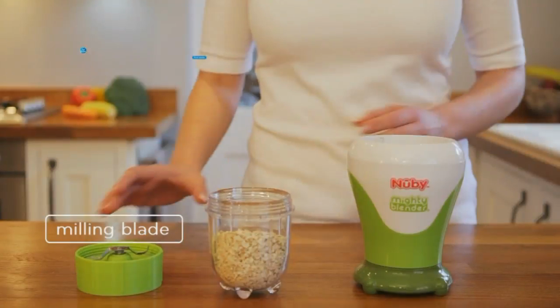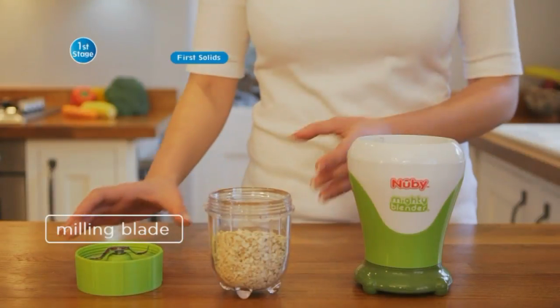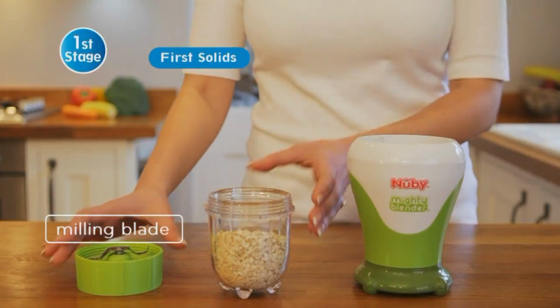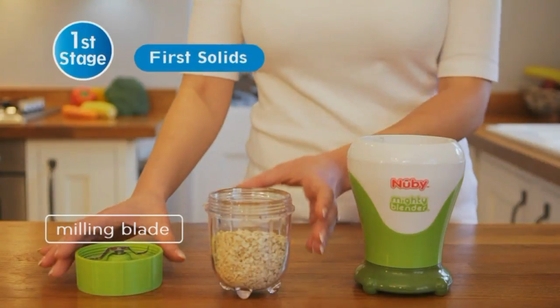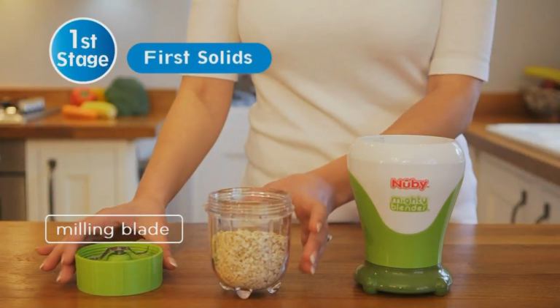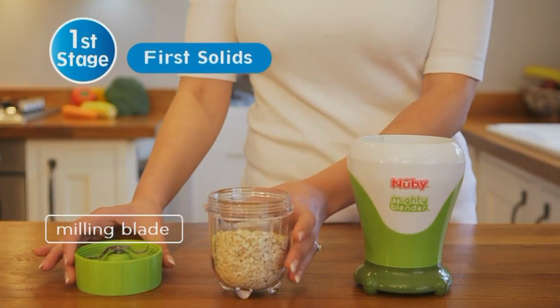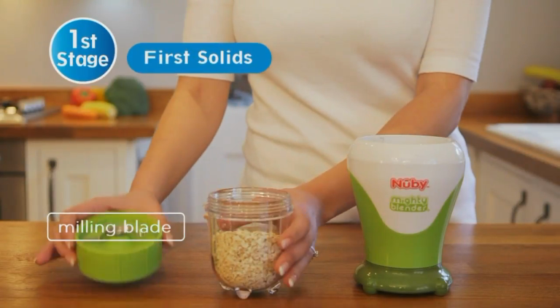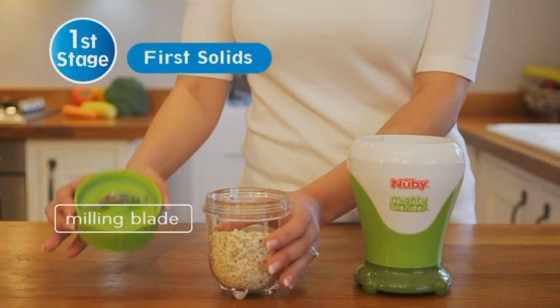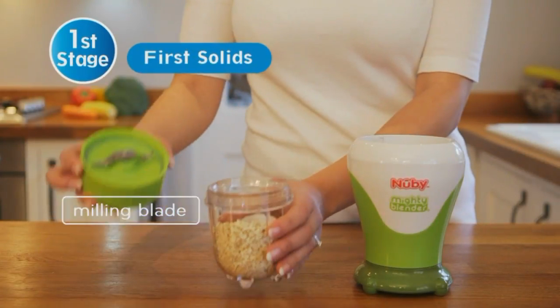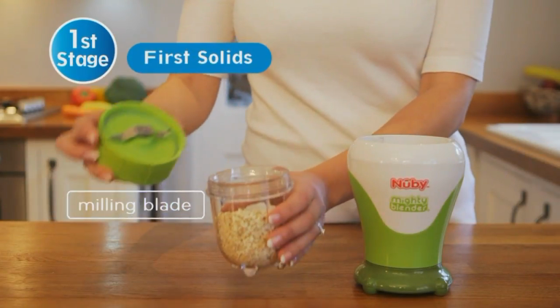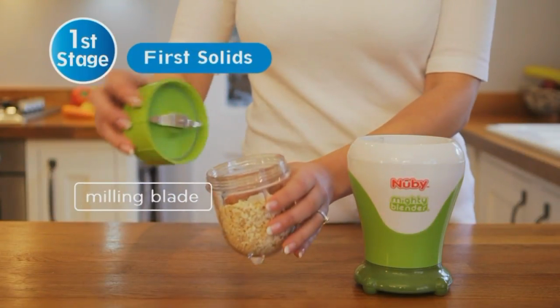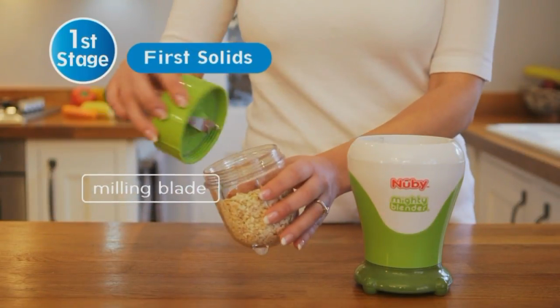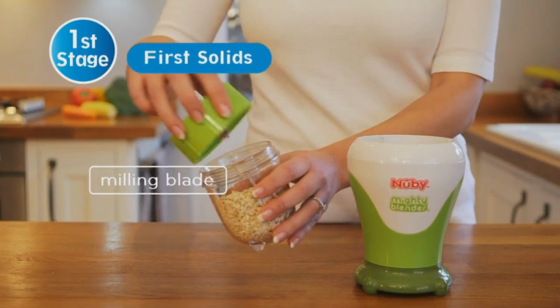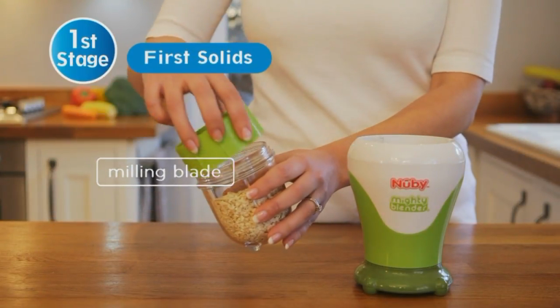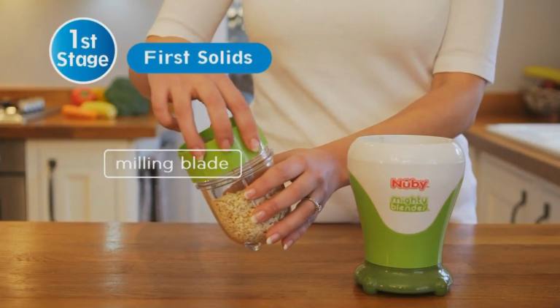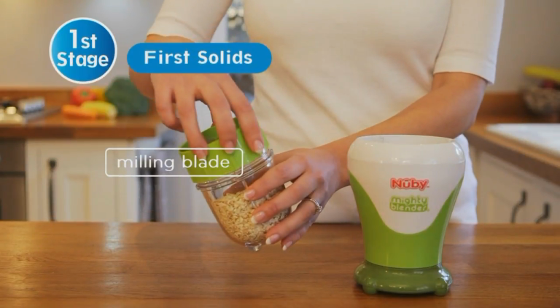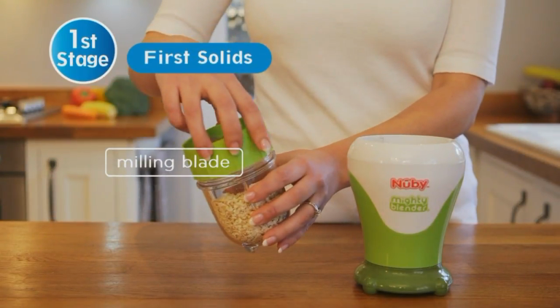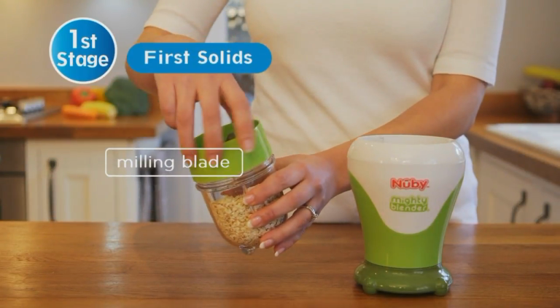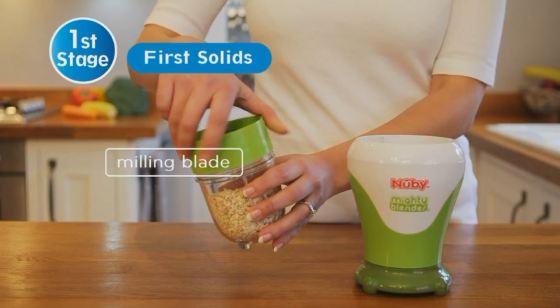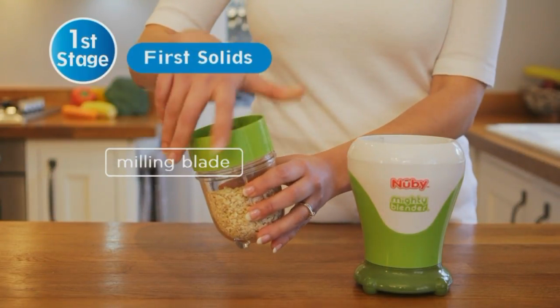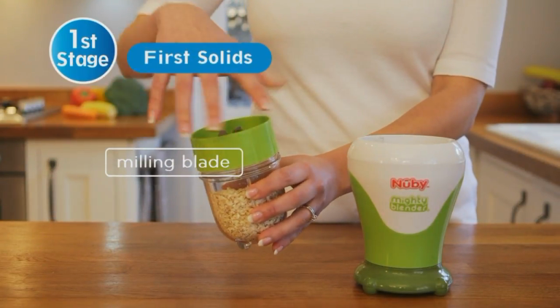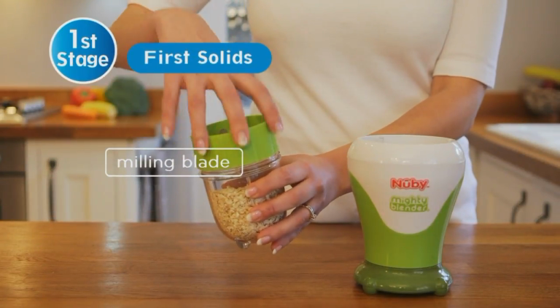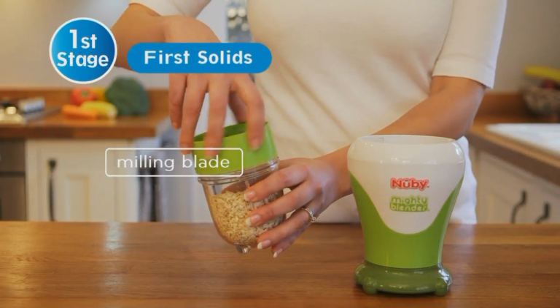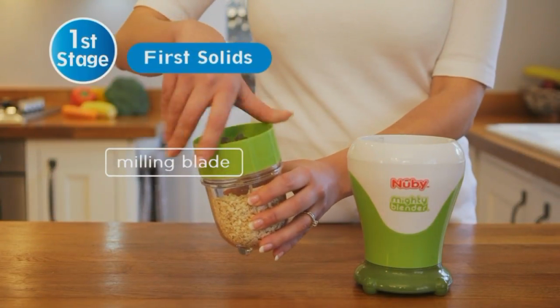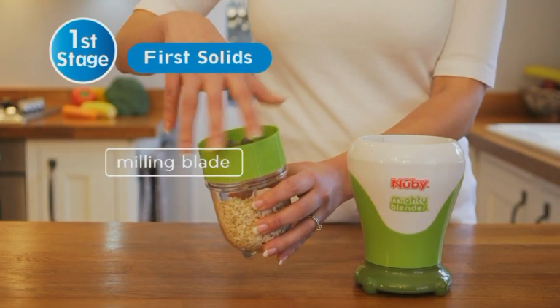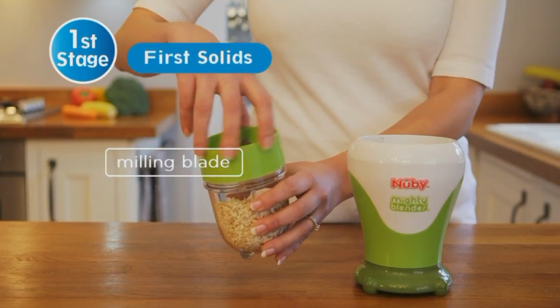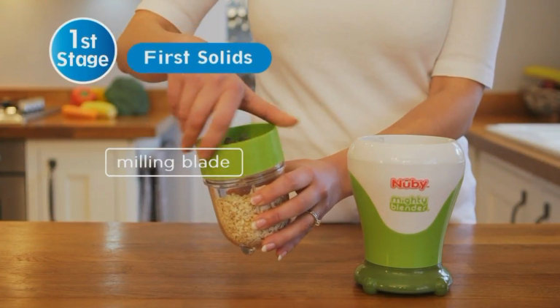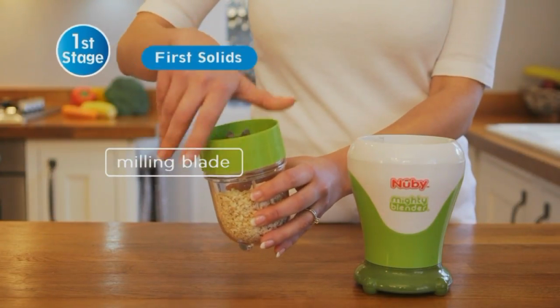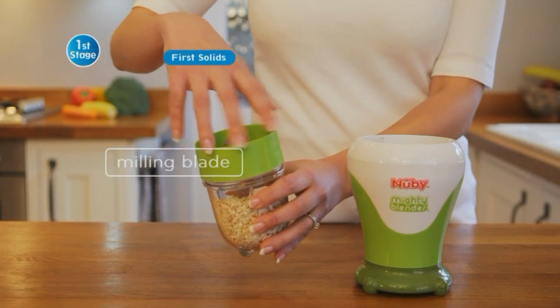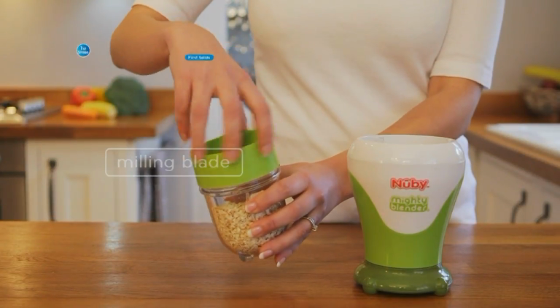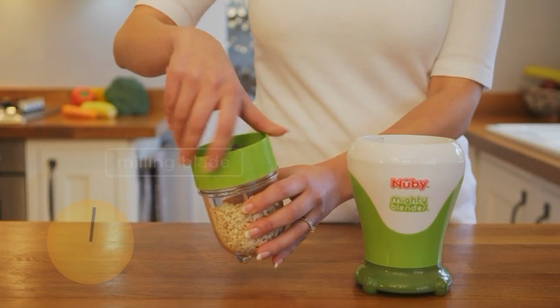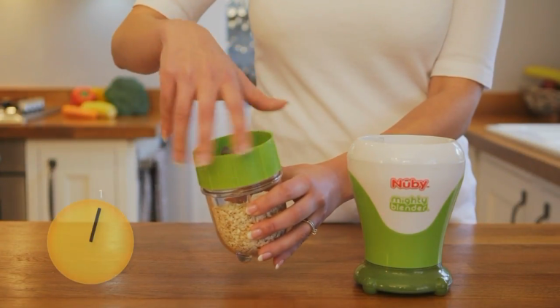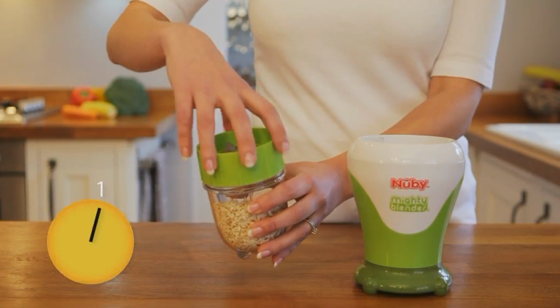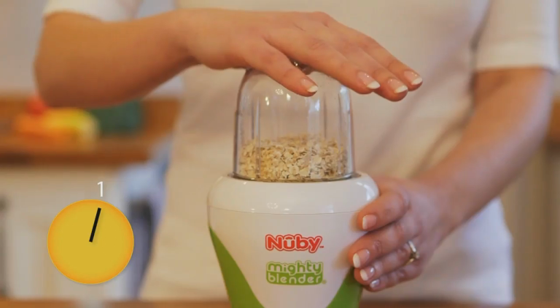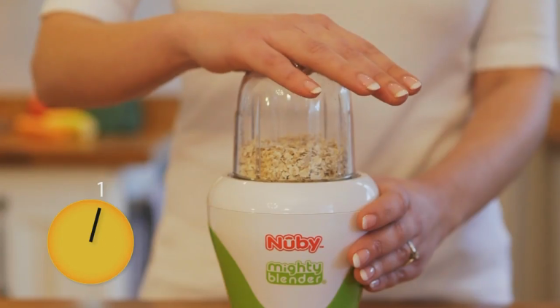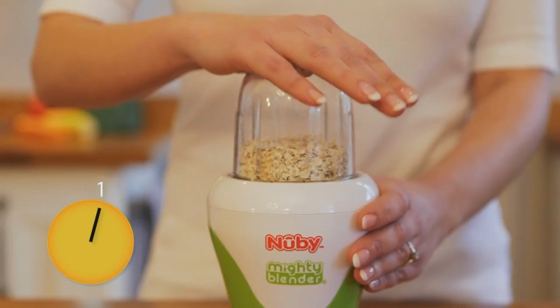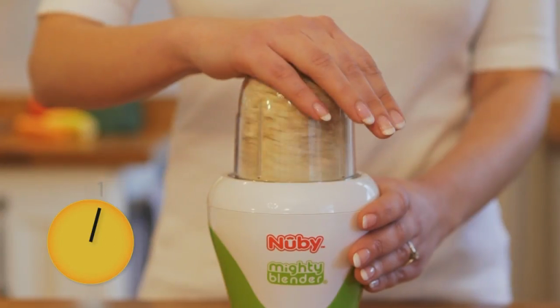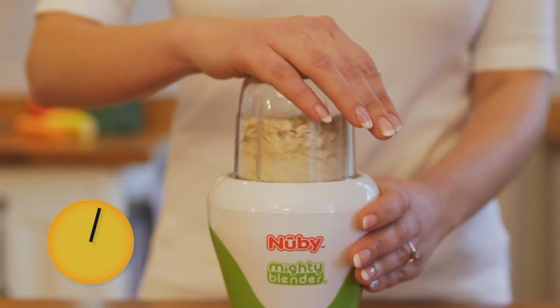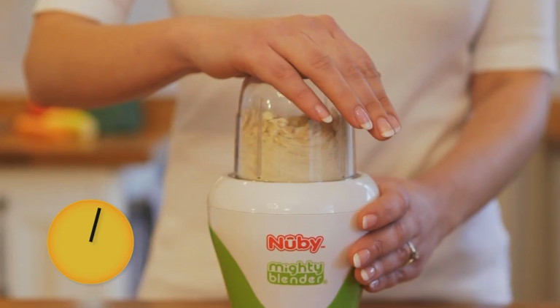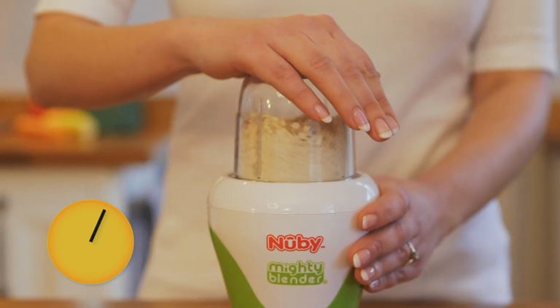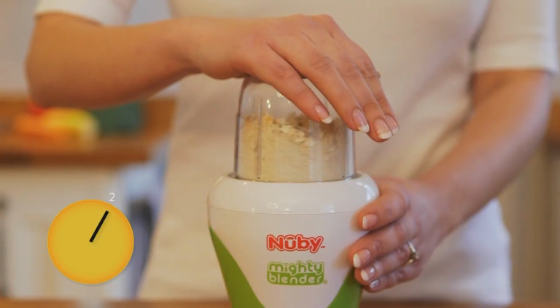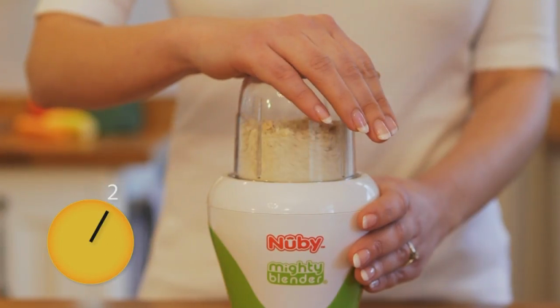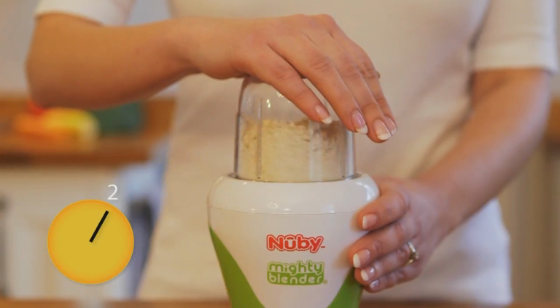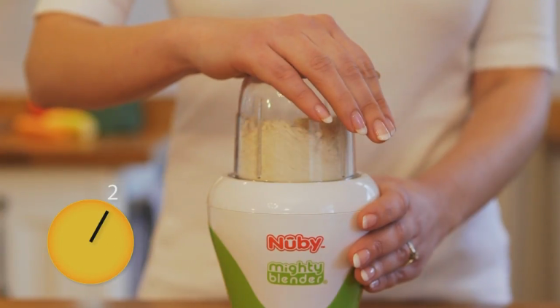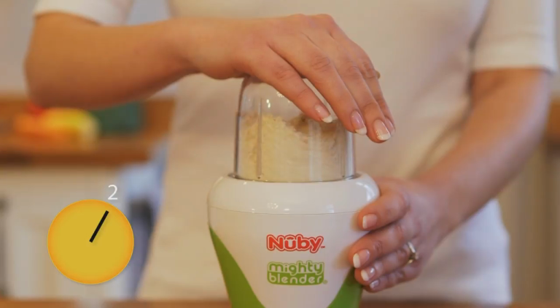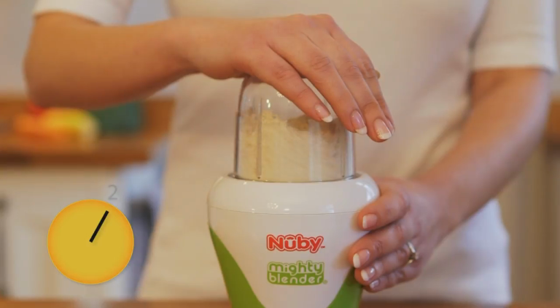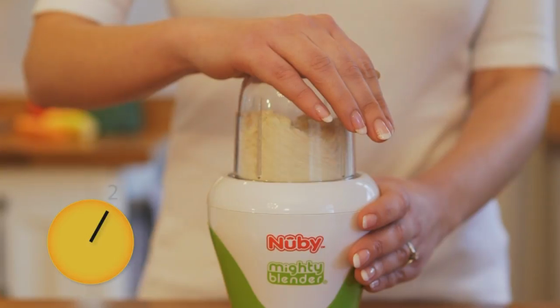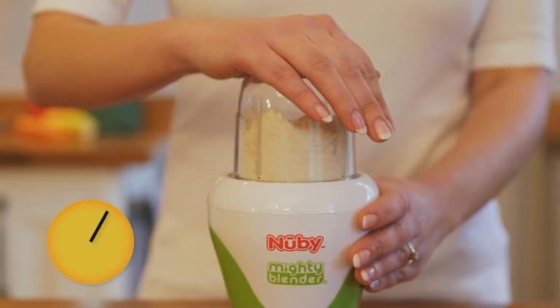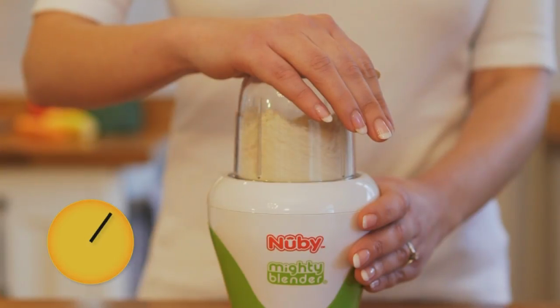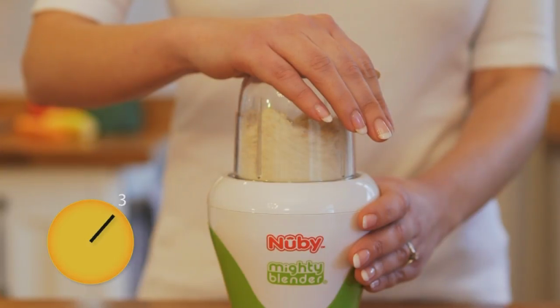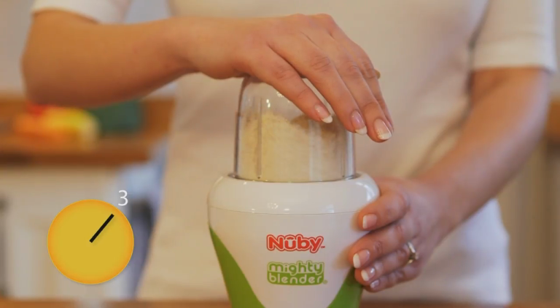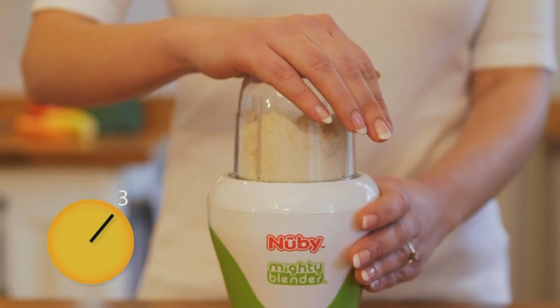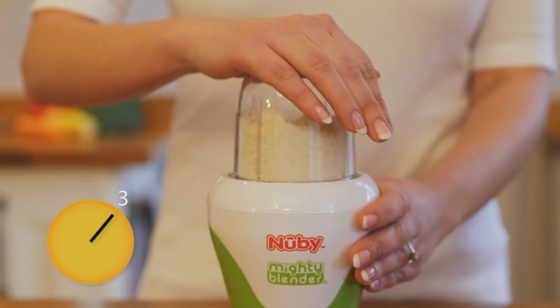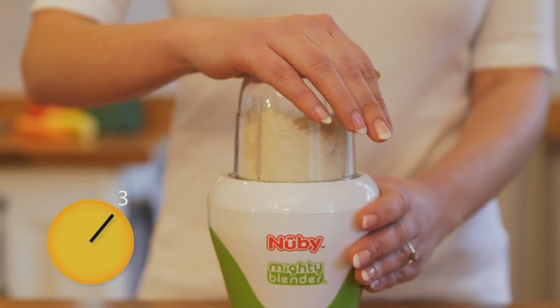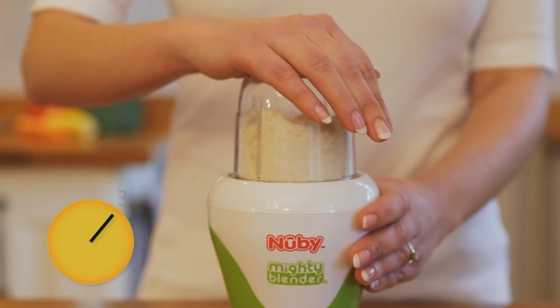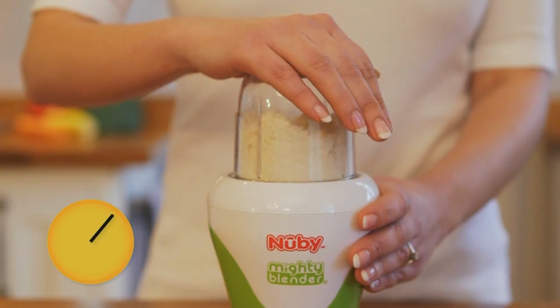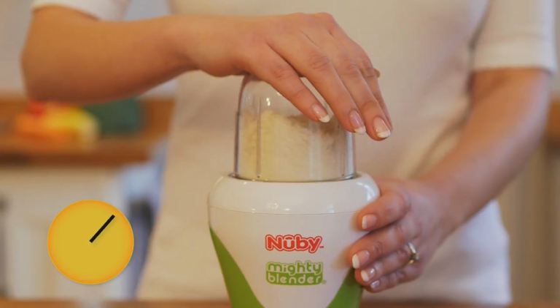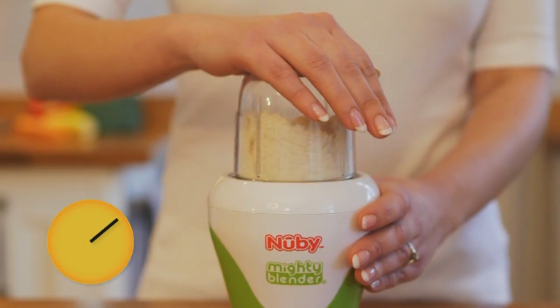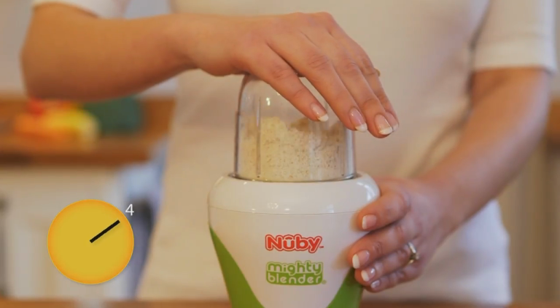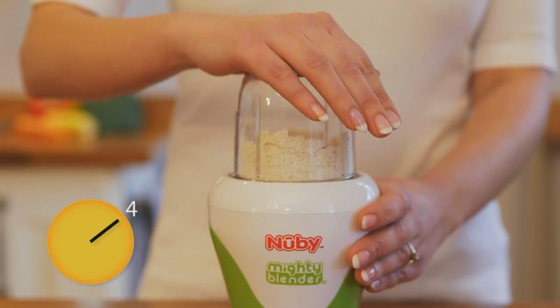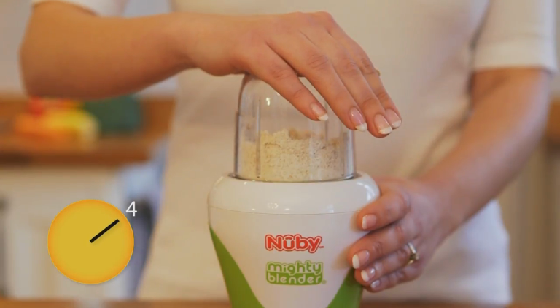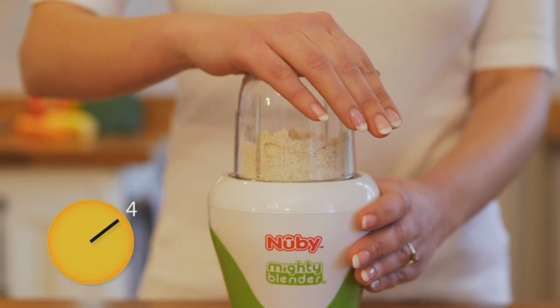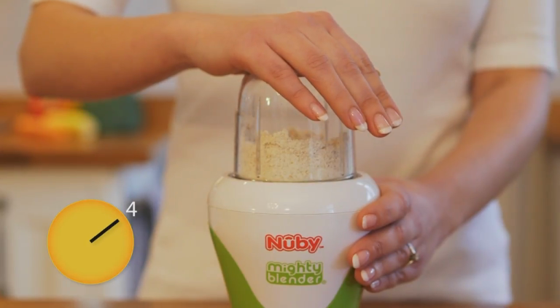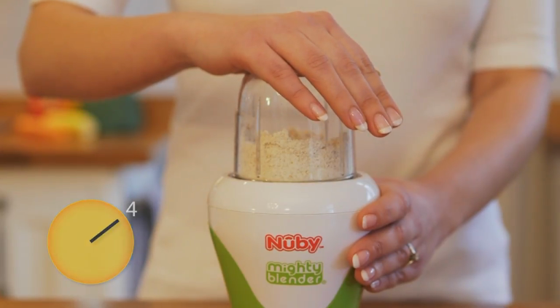For creating creamy porridge, simply switch to the milling blade. These oats only took seconds to grind.